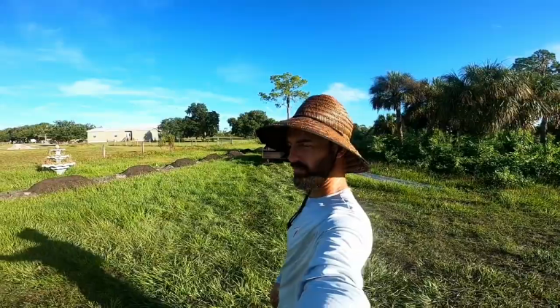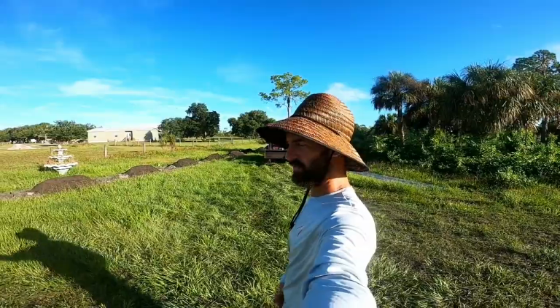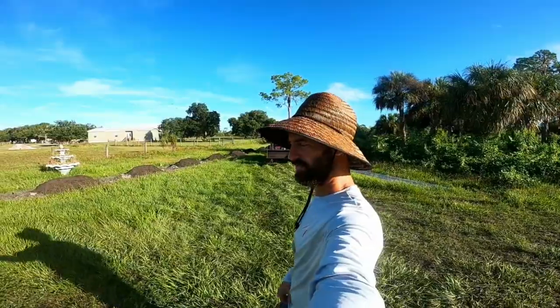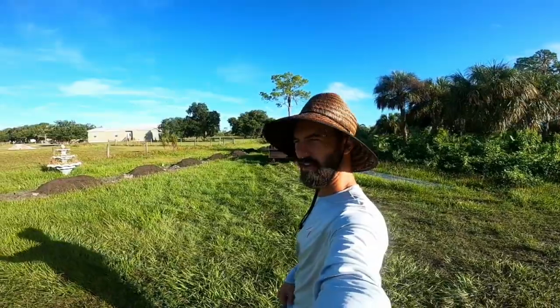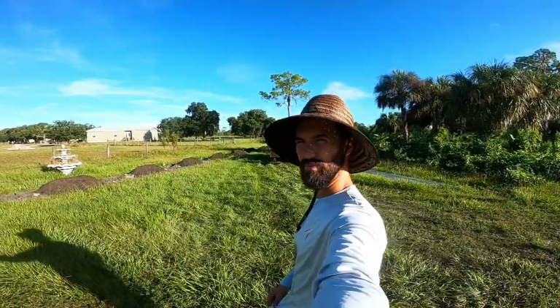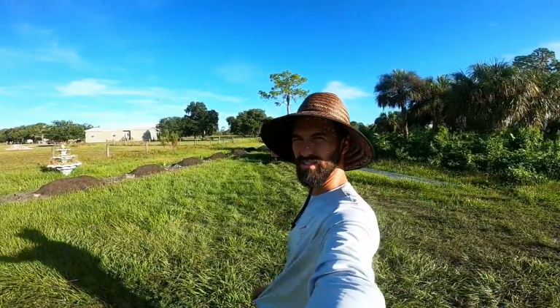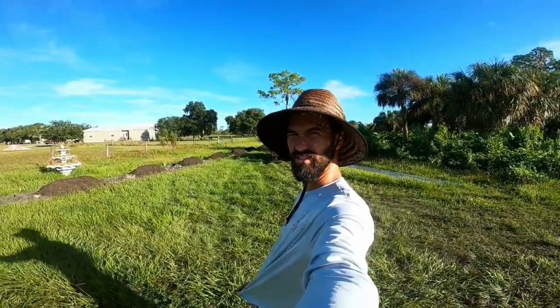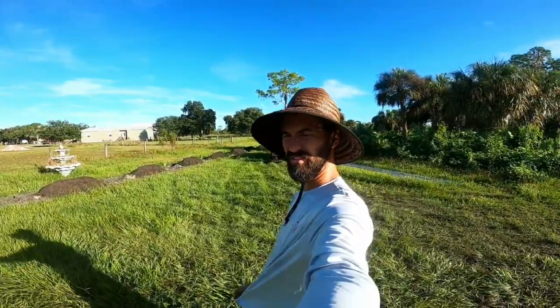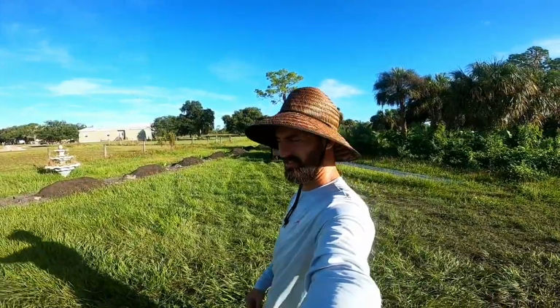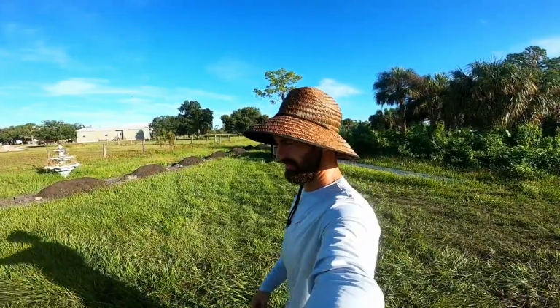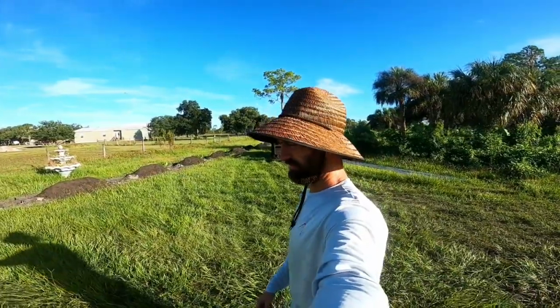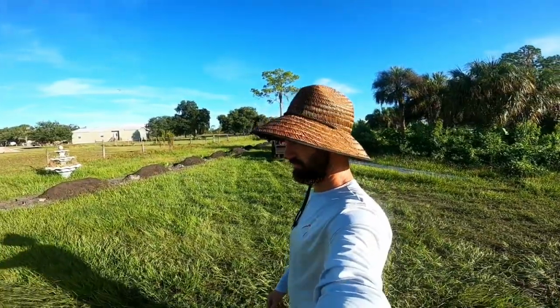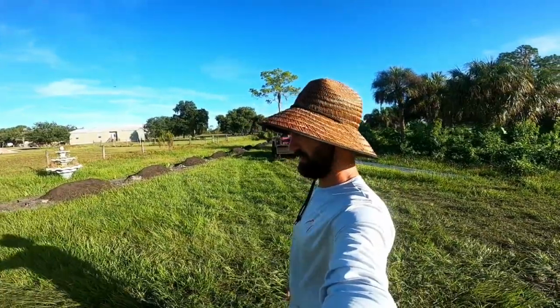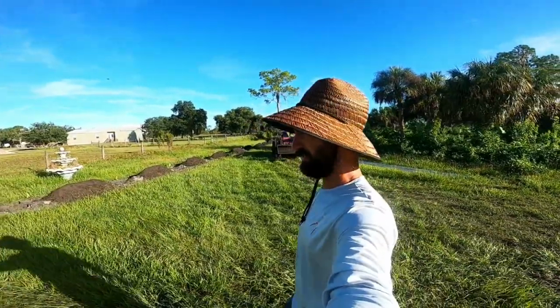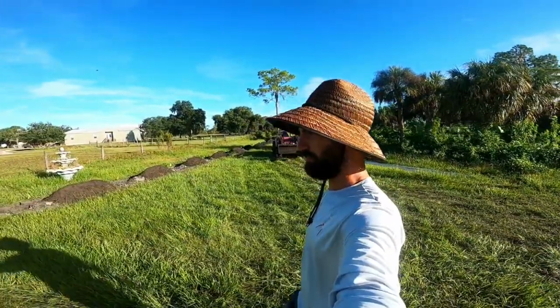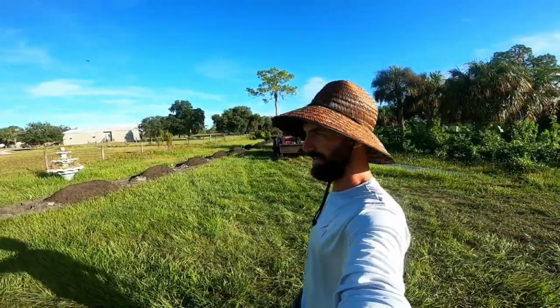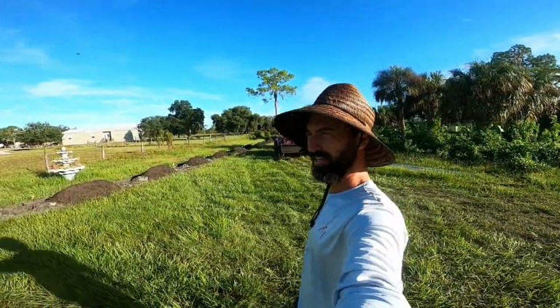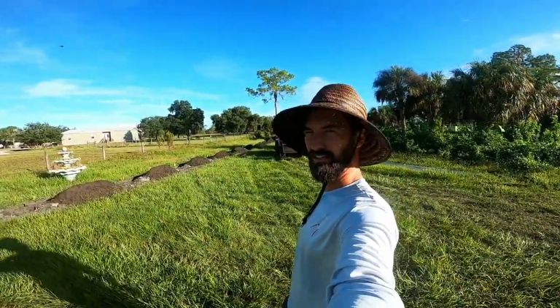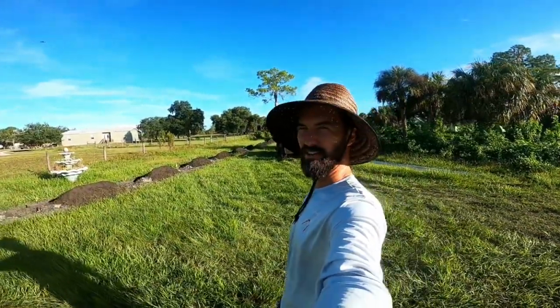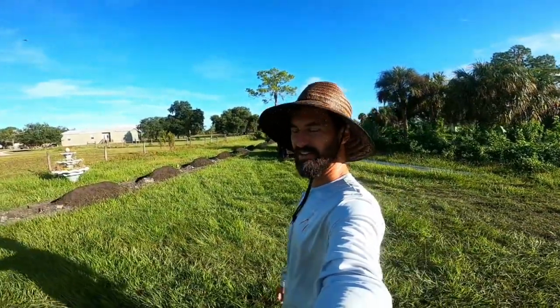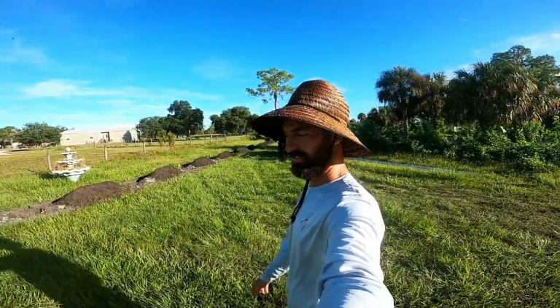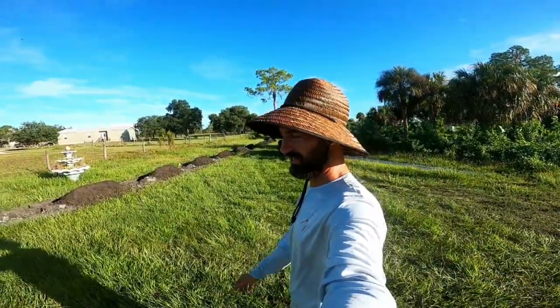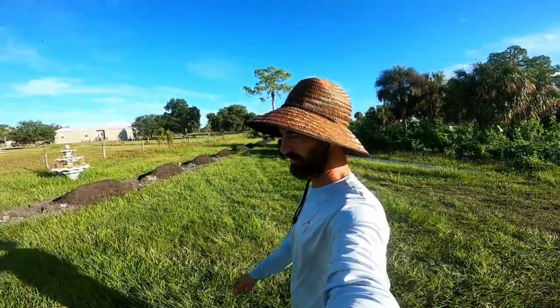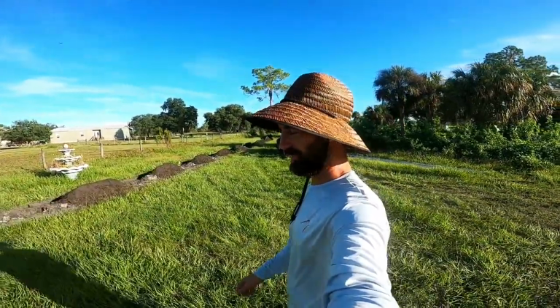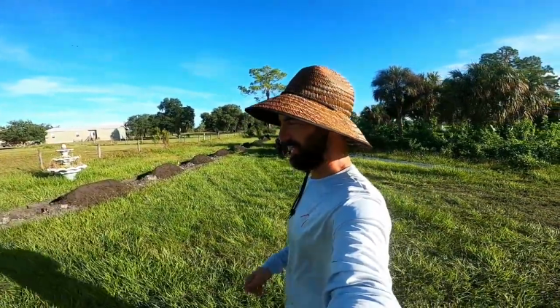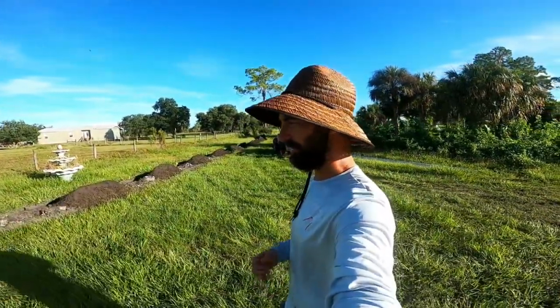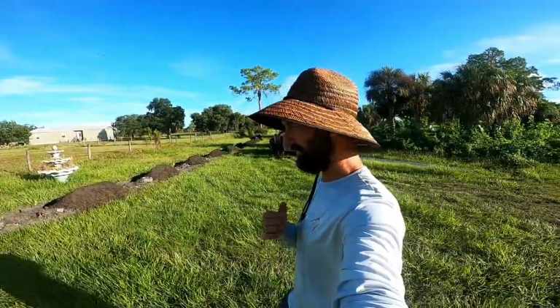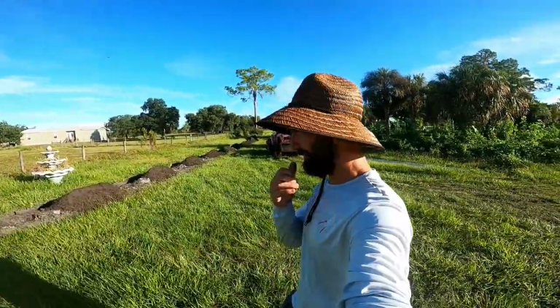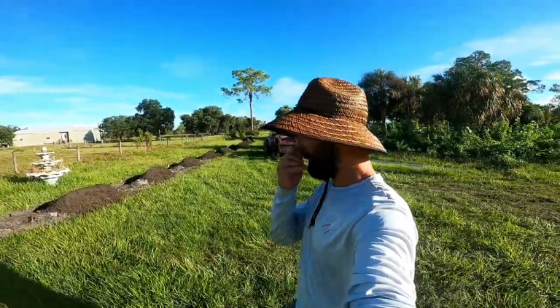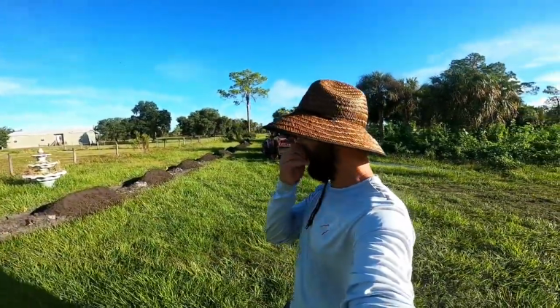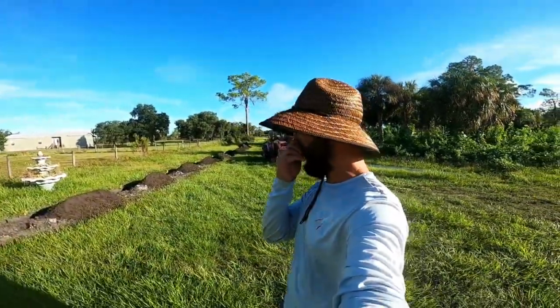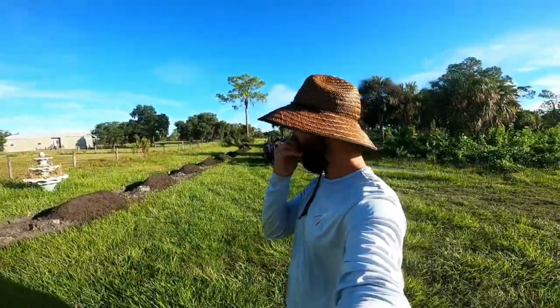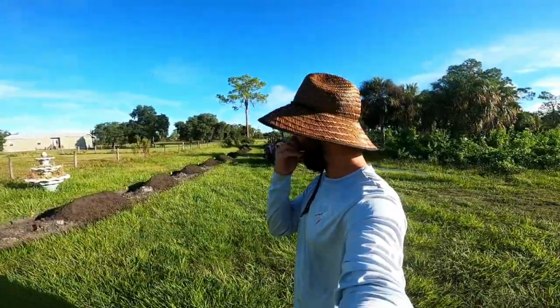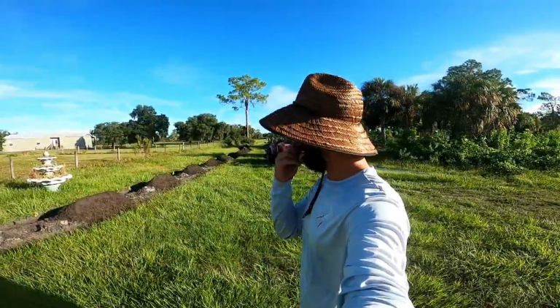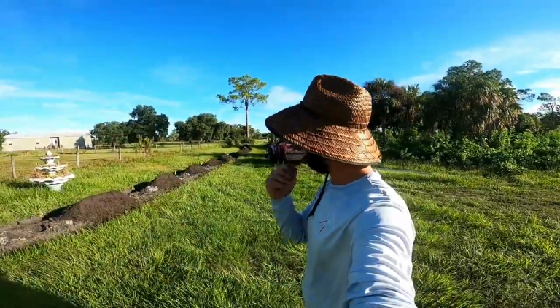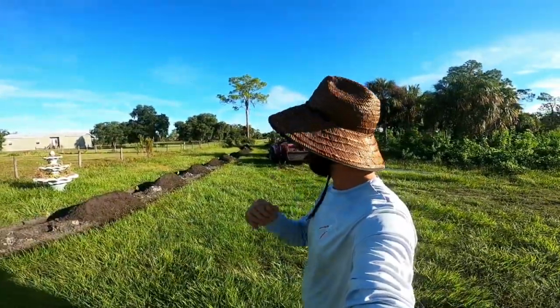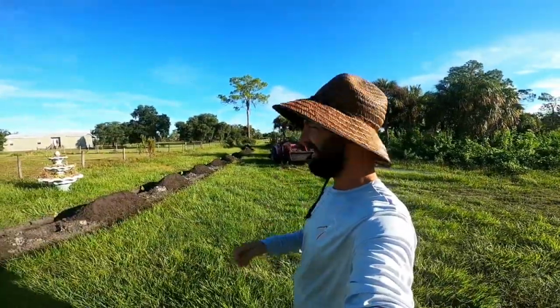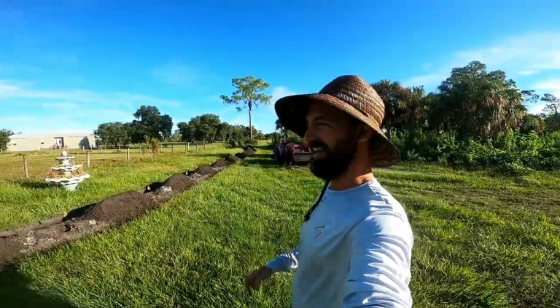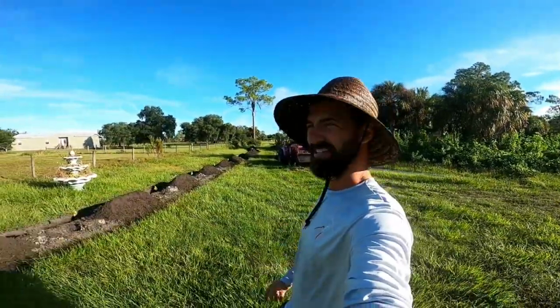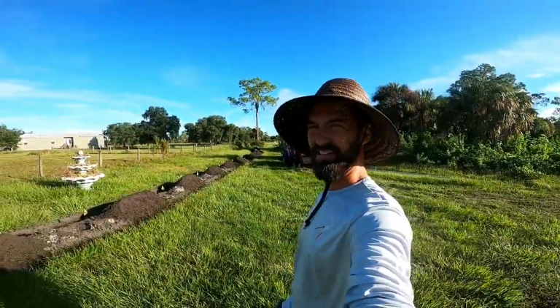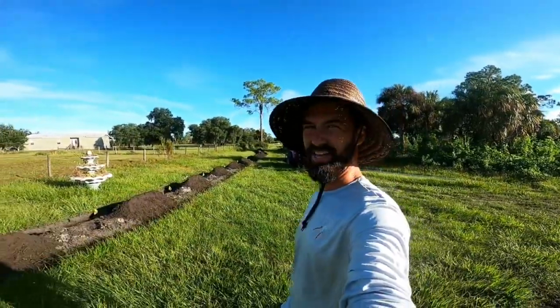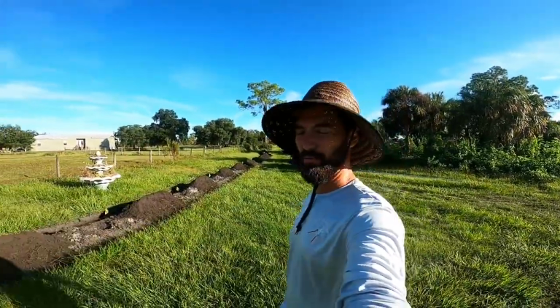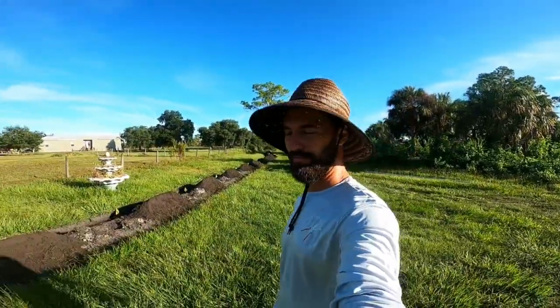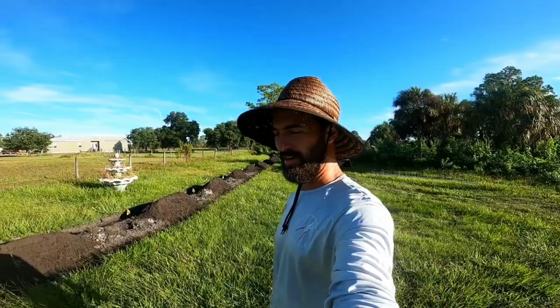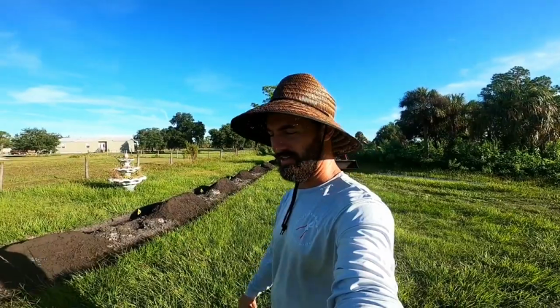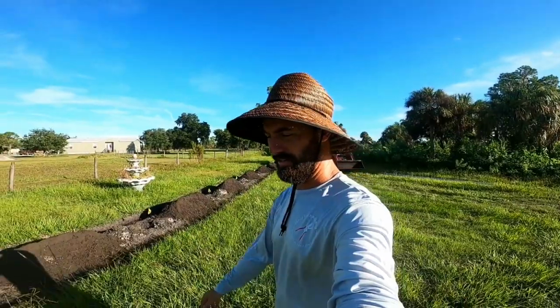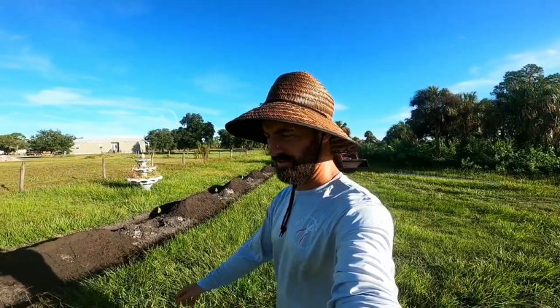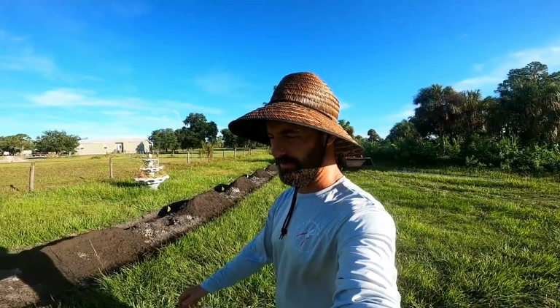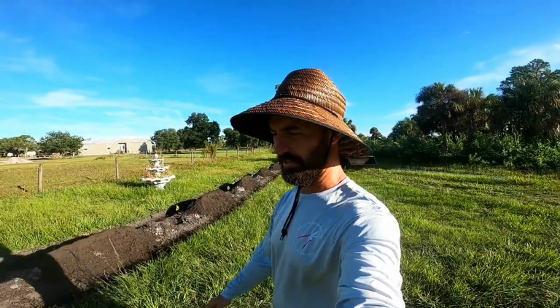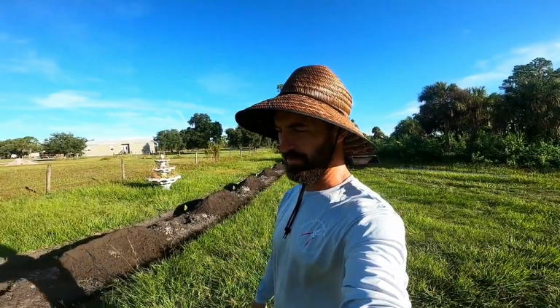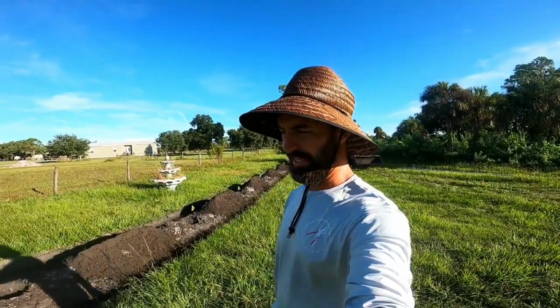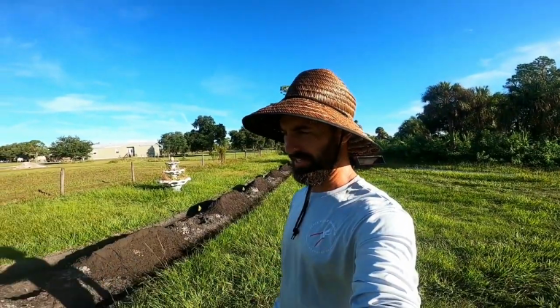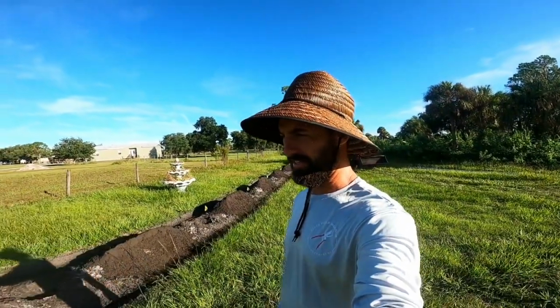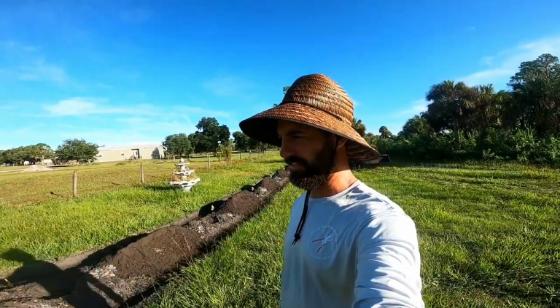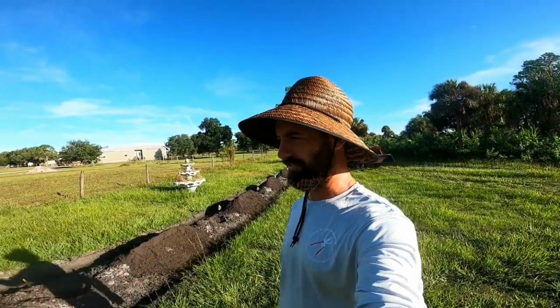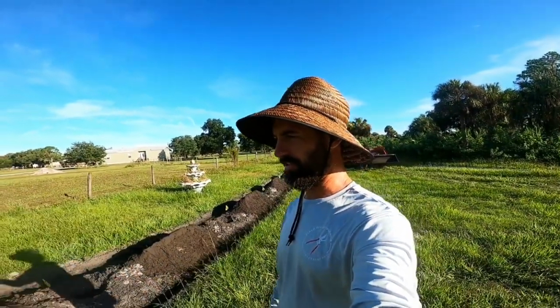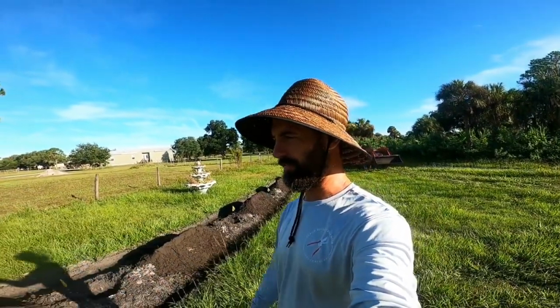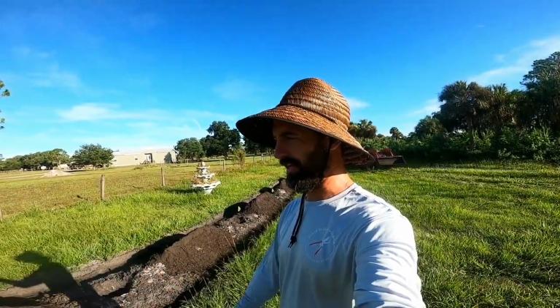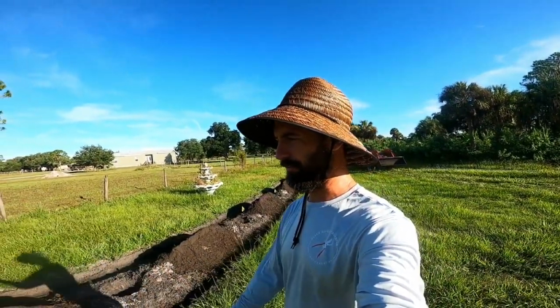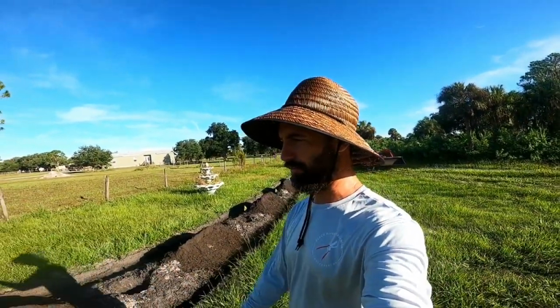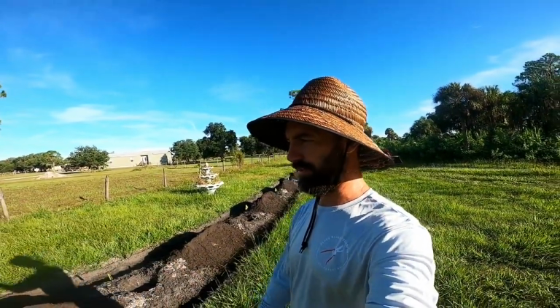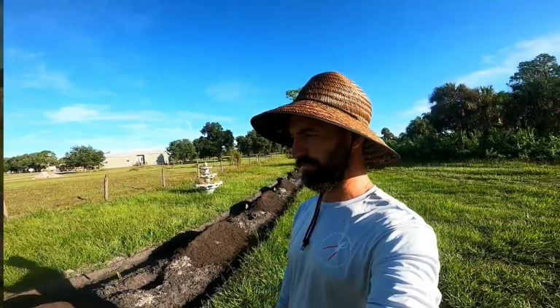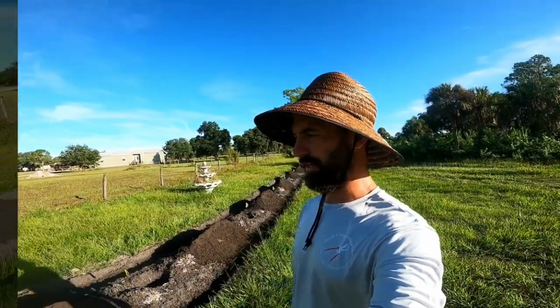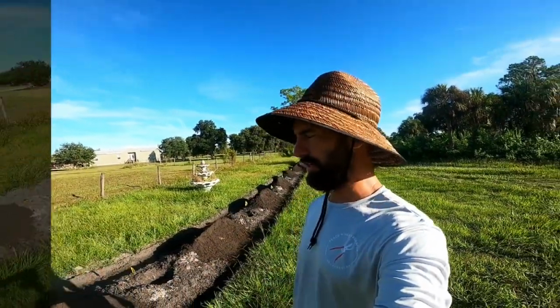What's up YouTube? We're back here on this job in Alva, and today we're finally doing the planting of the bamboo windbreak.